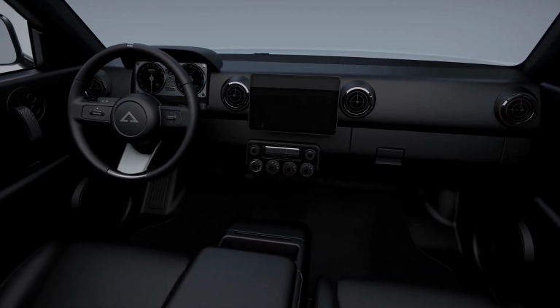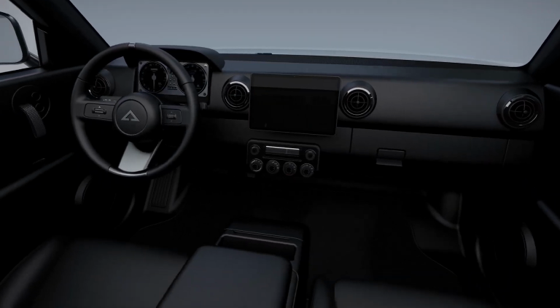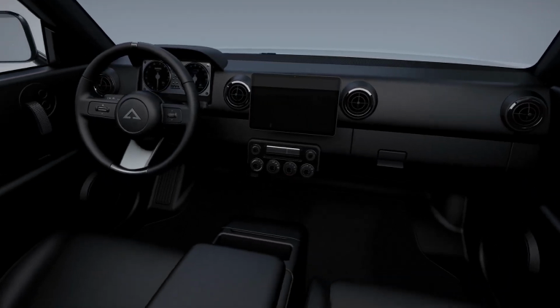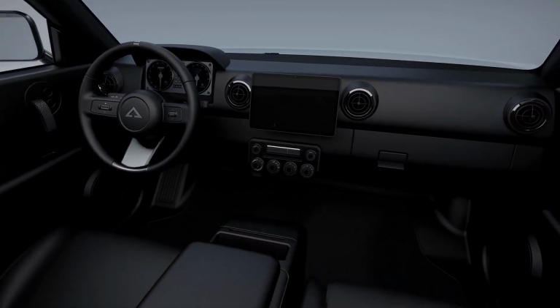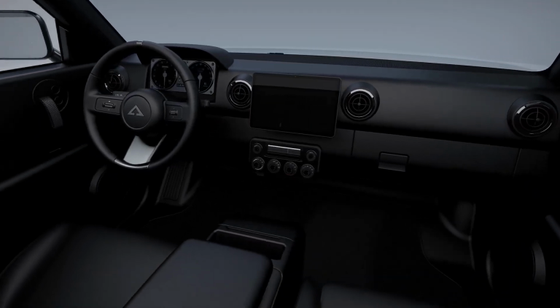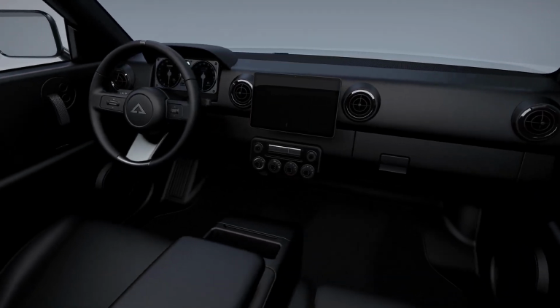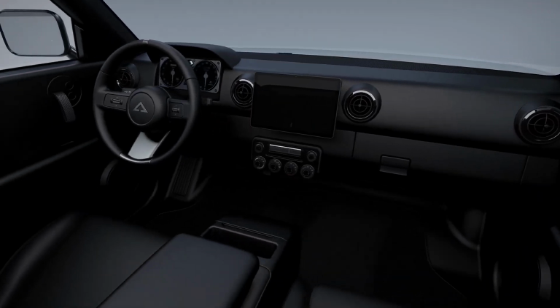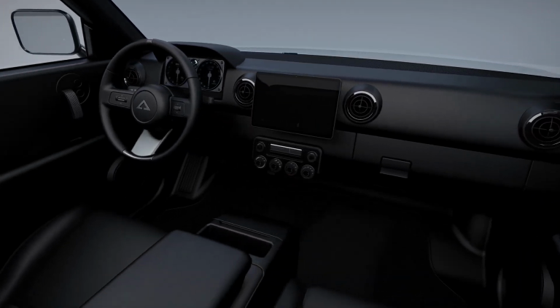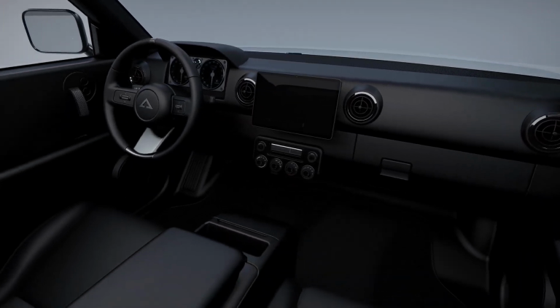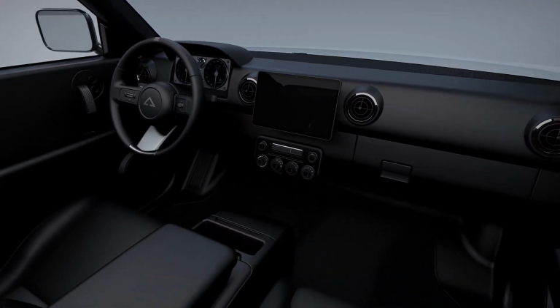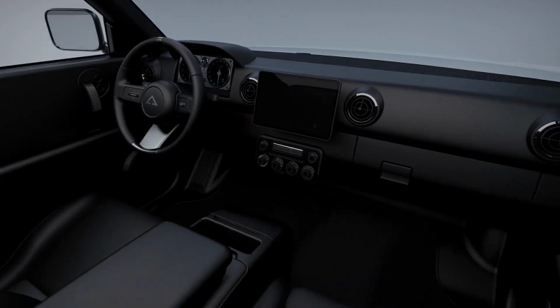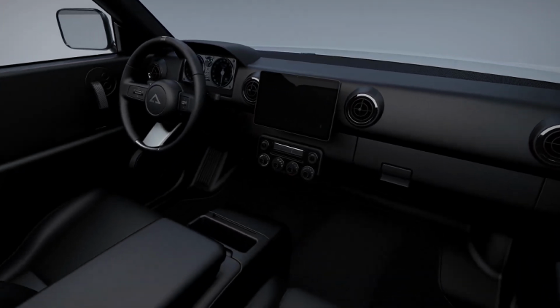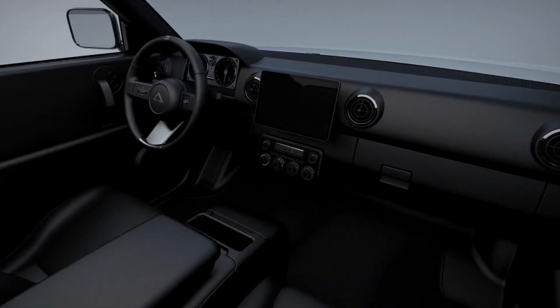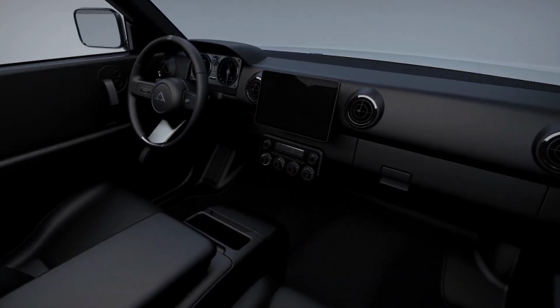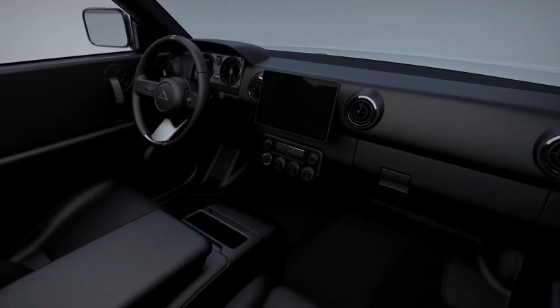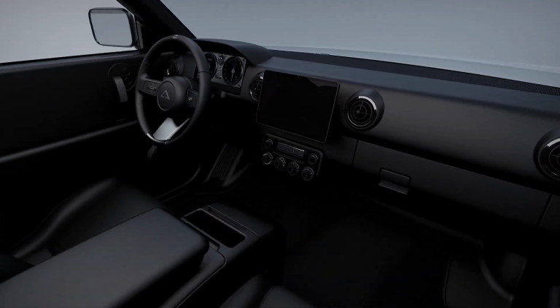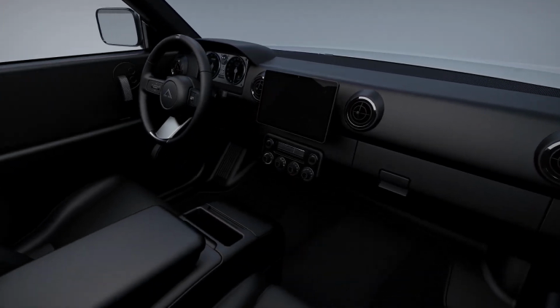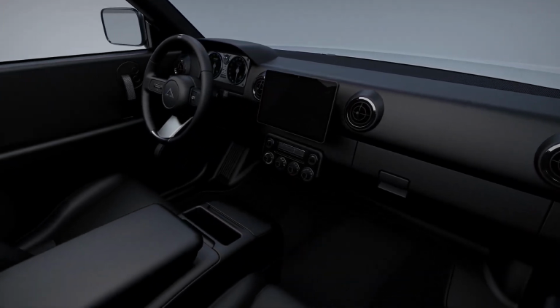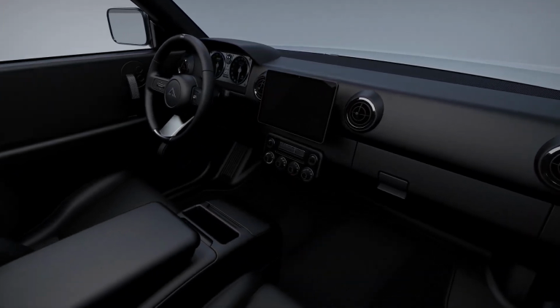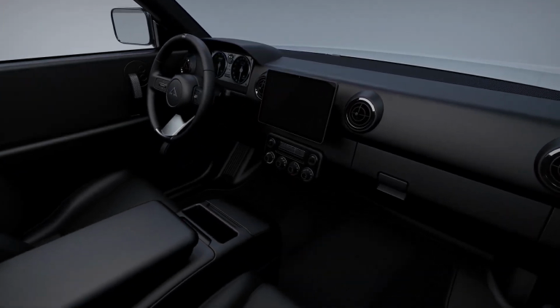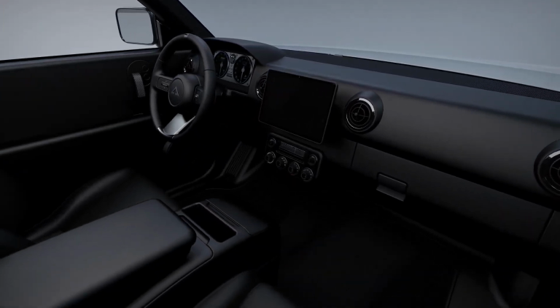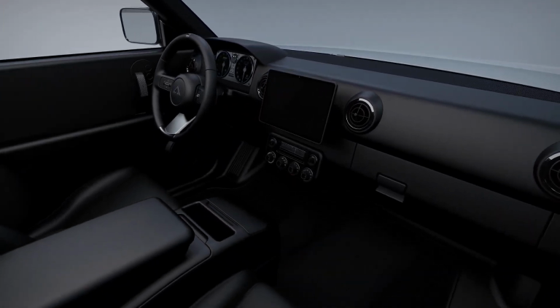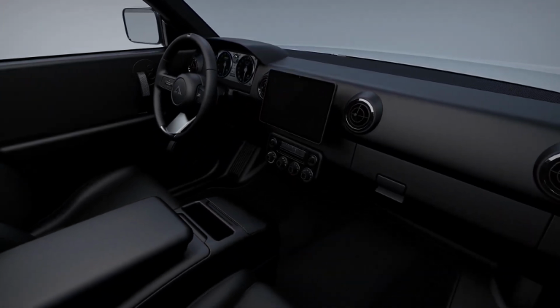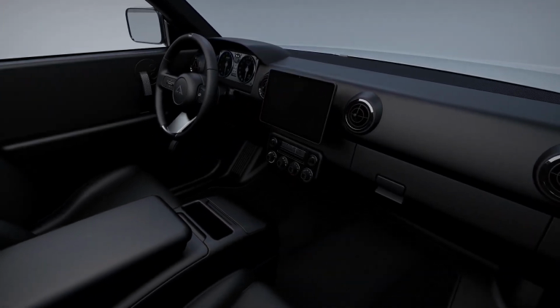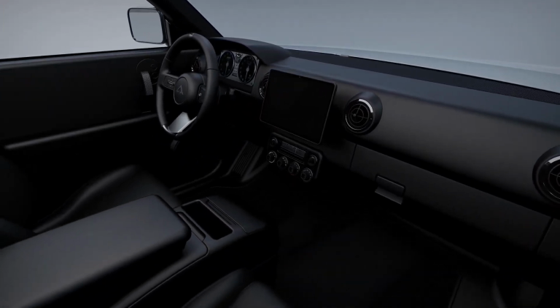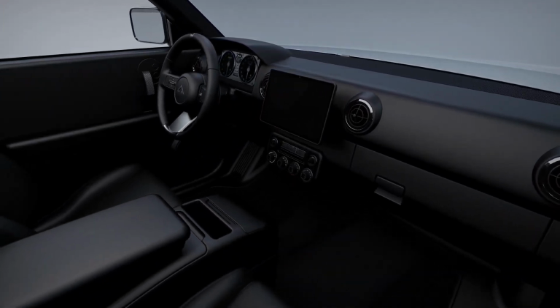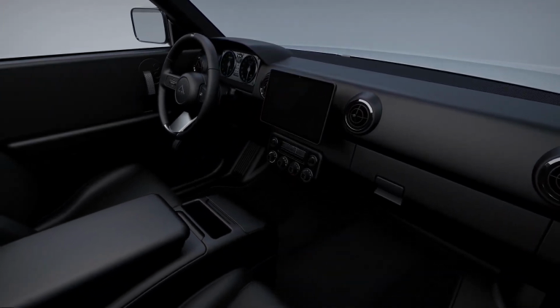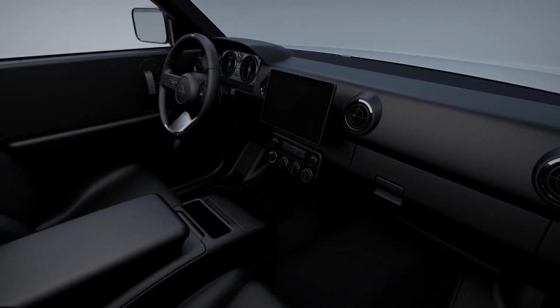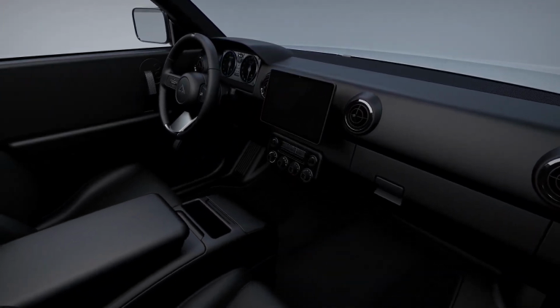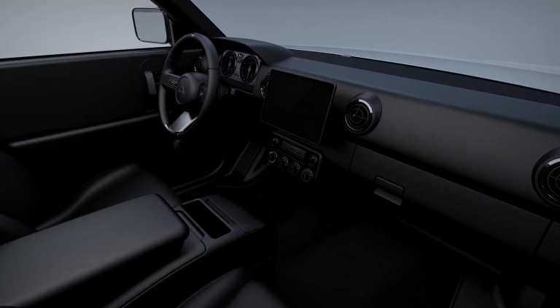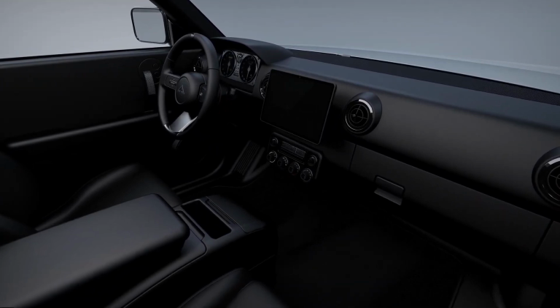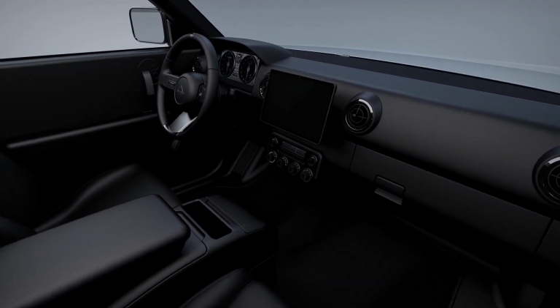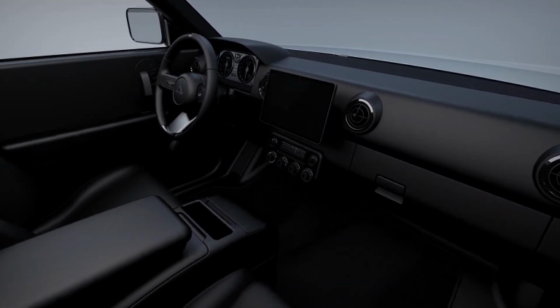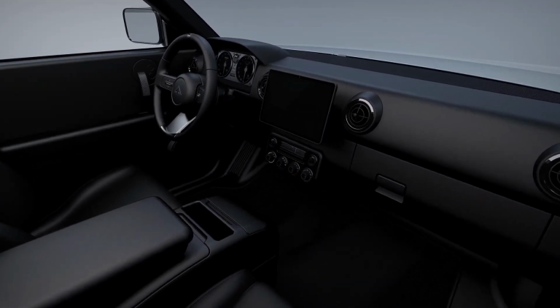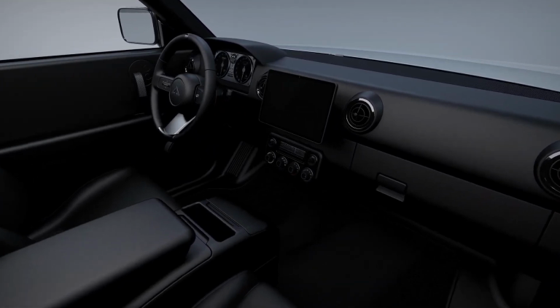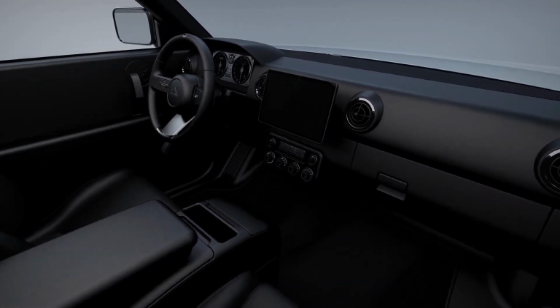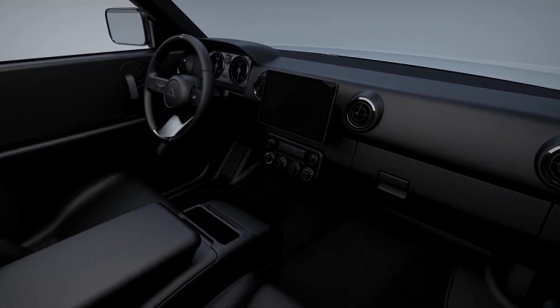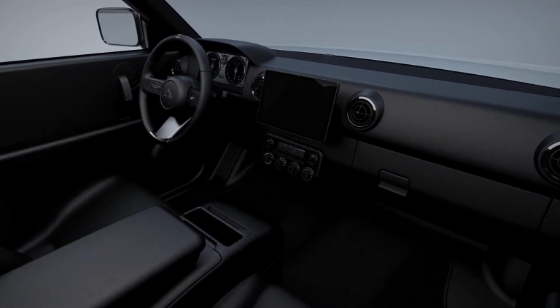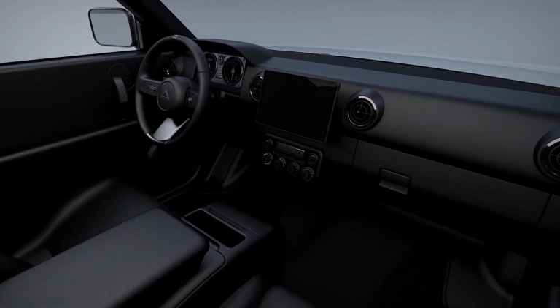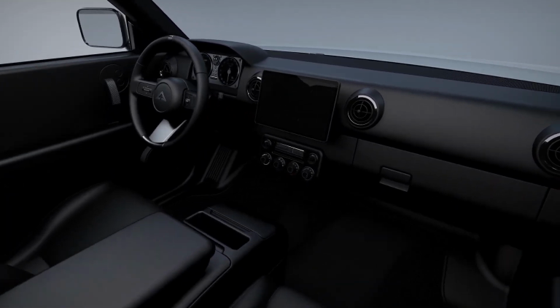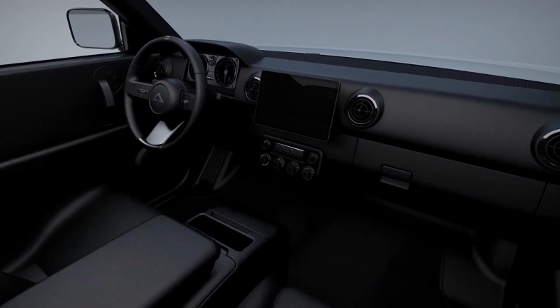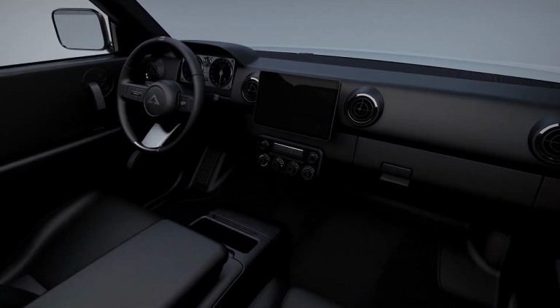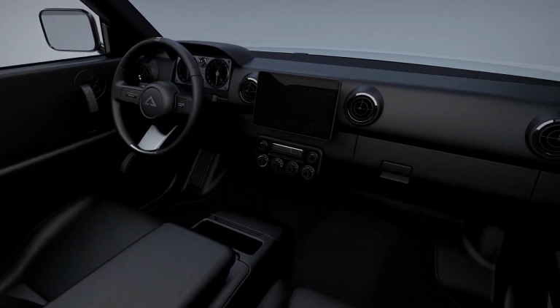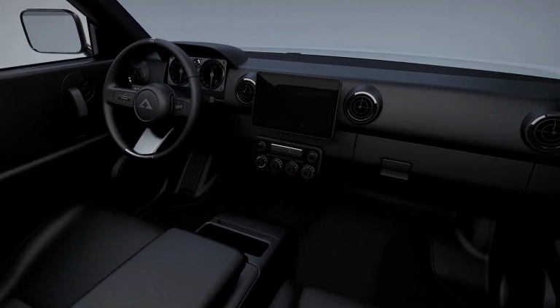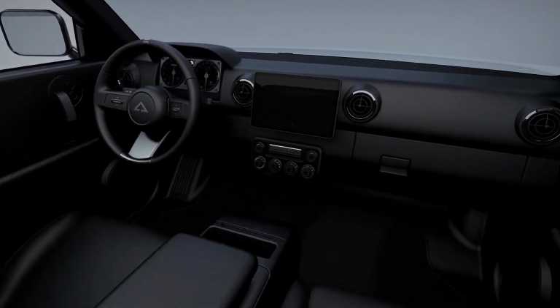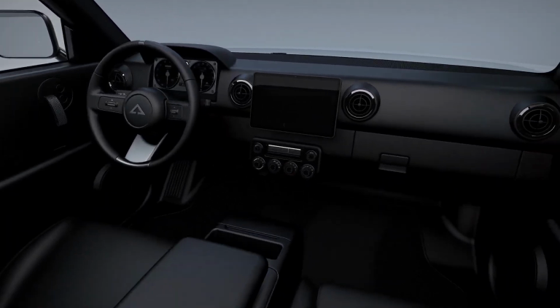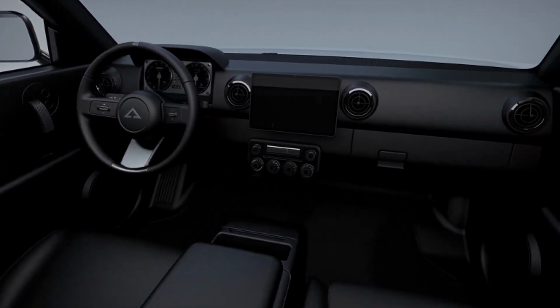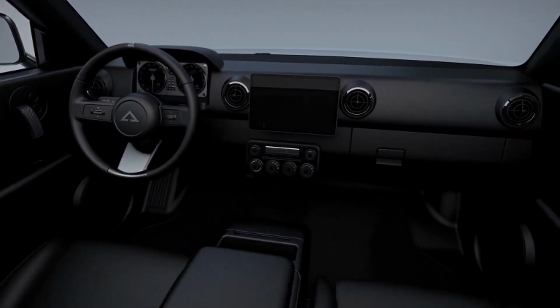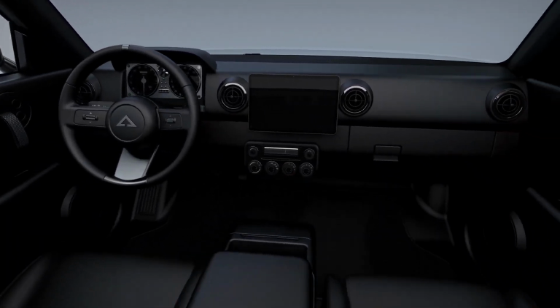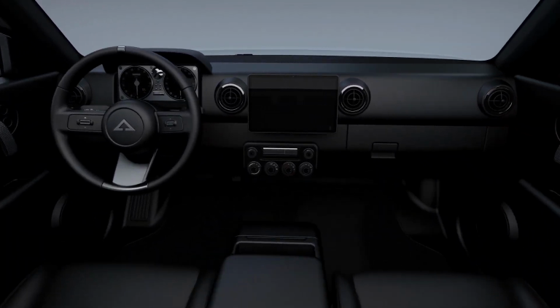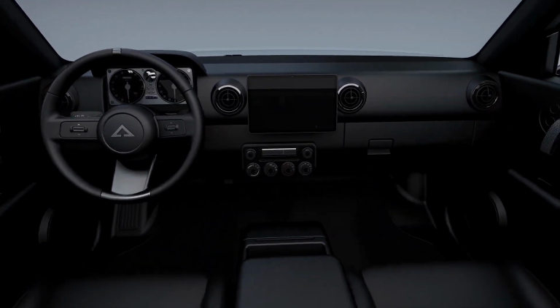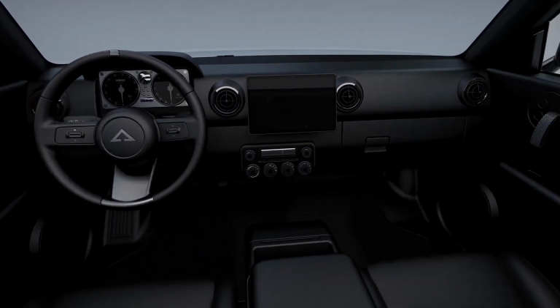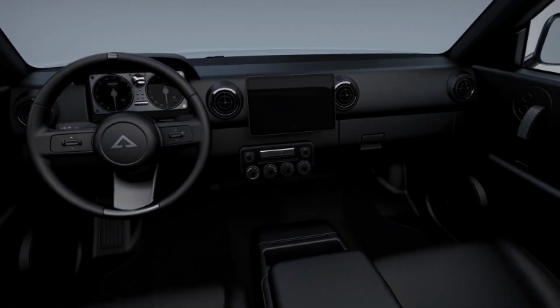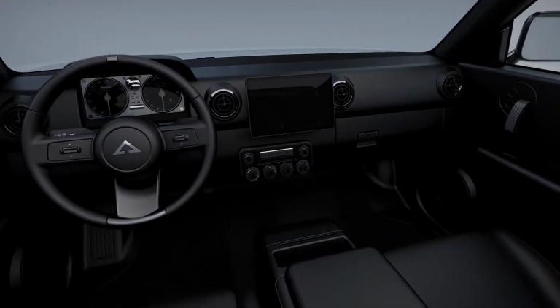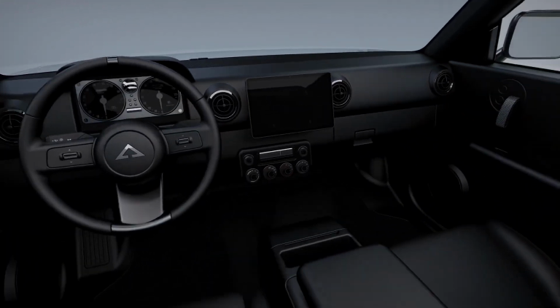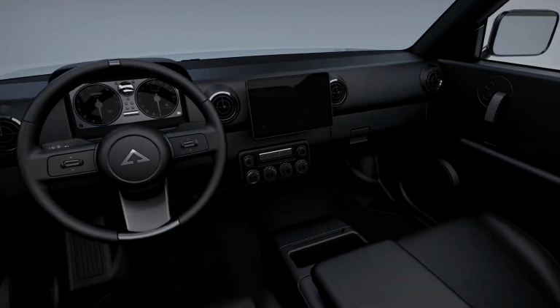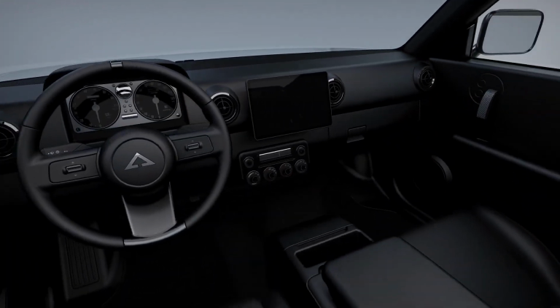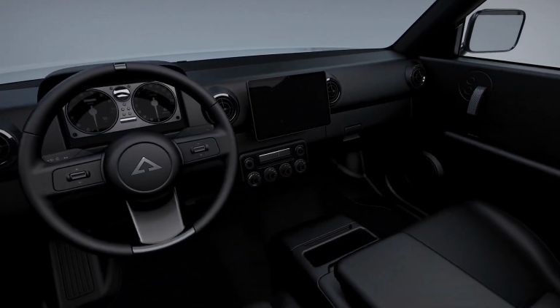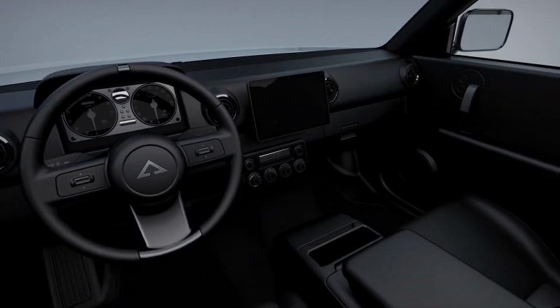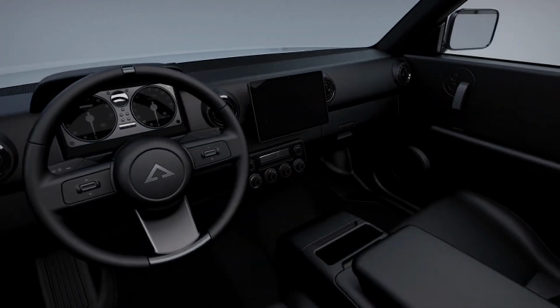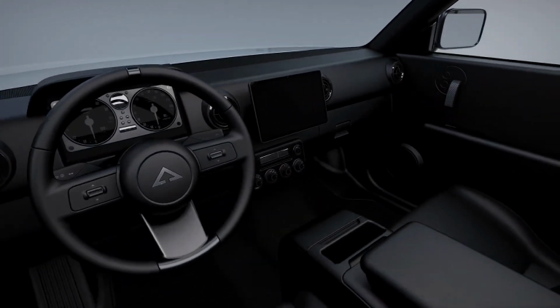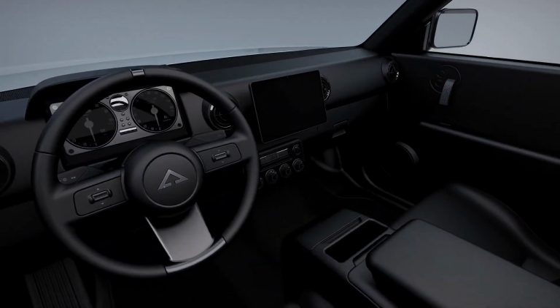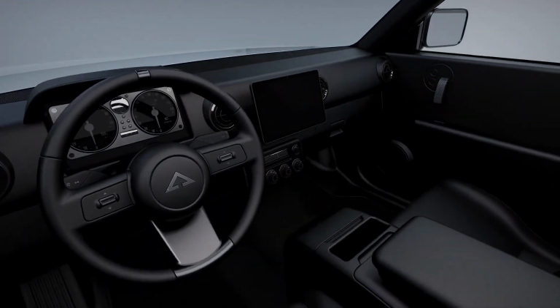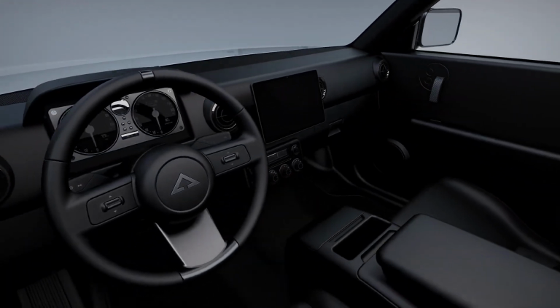Electrification goals: ORYX is adapting to the growing global demand for electric light commercial vehicles (ELCVs).